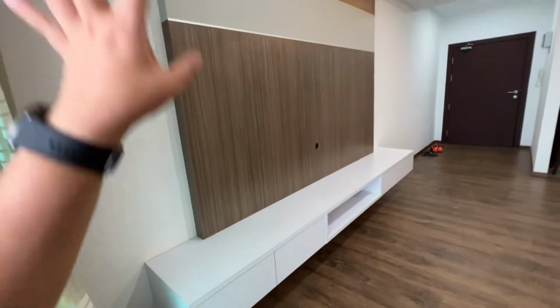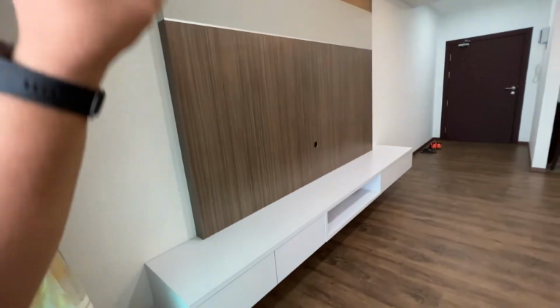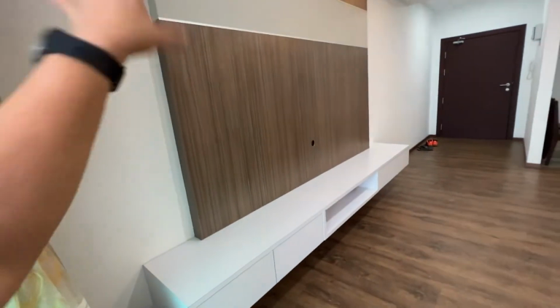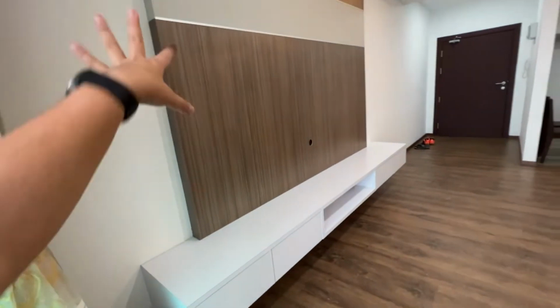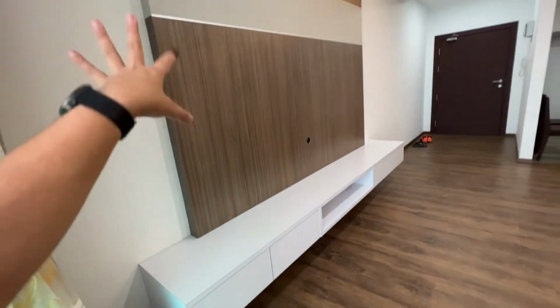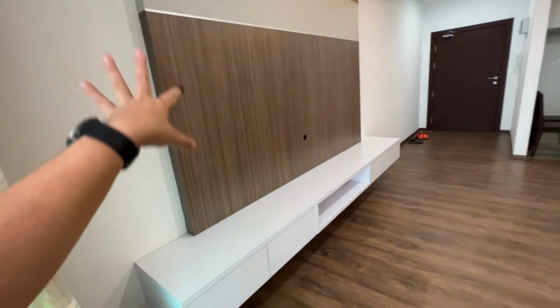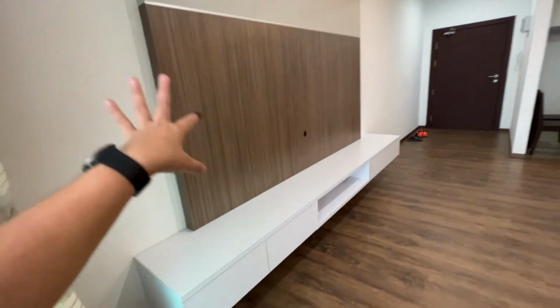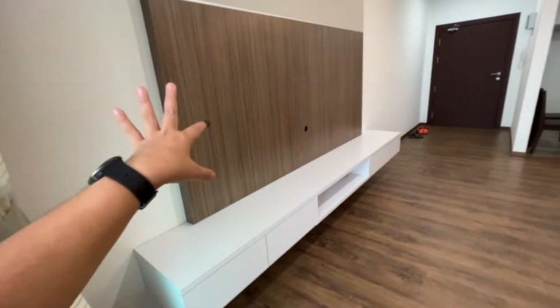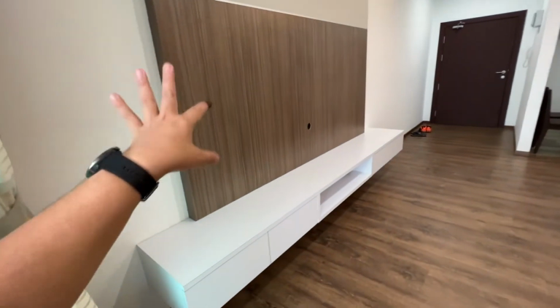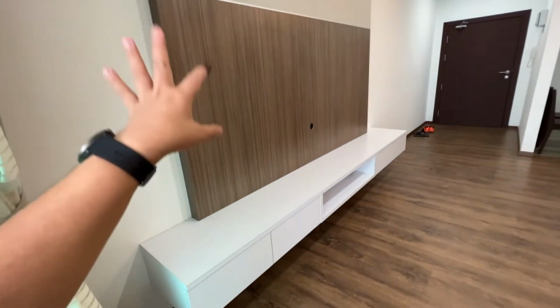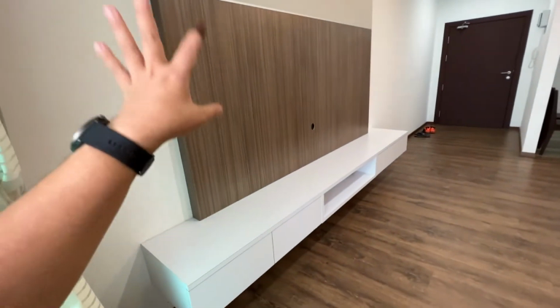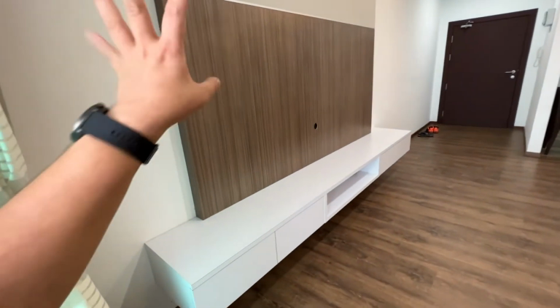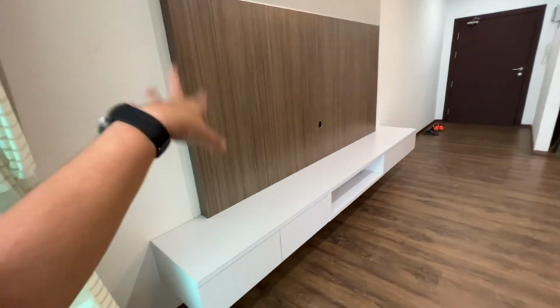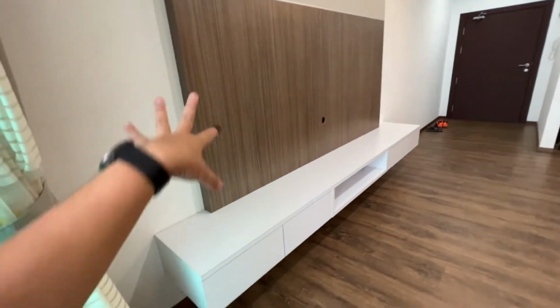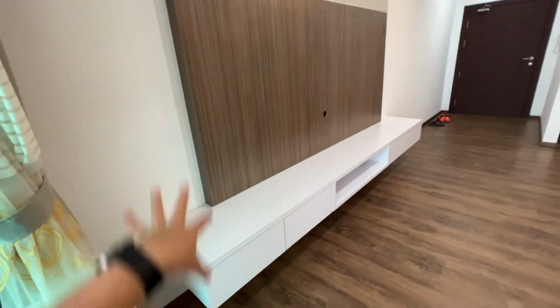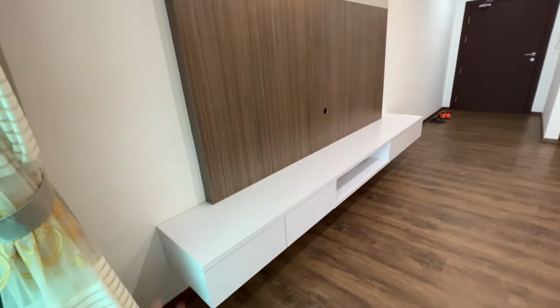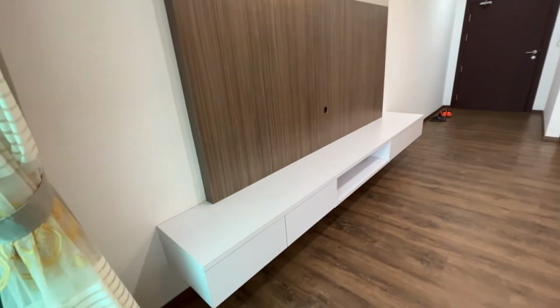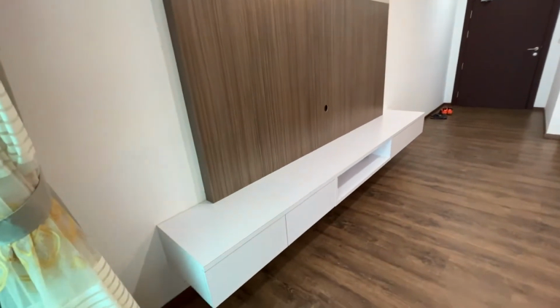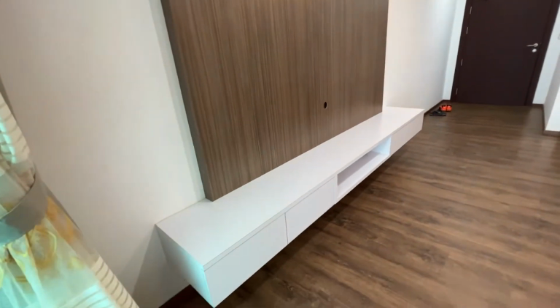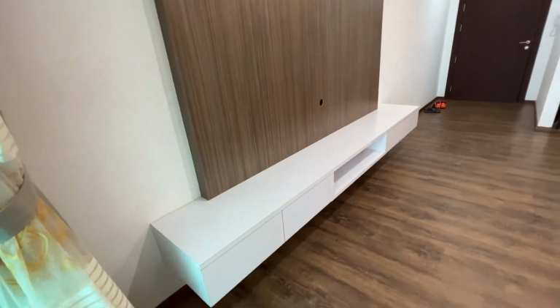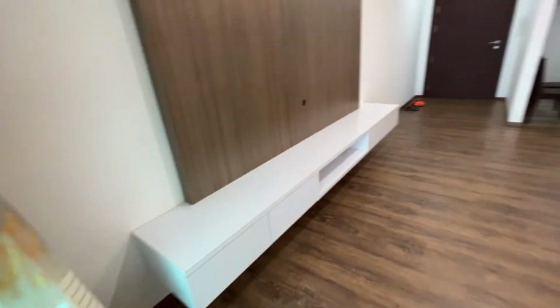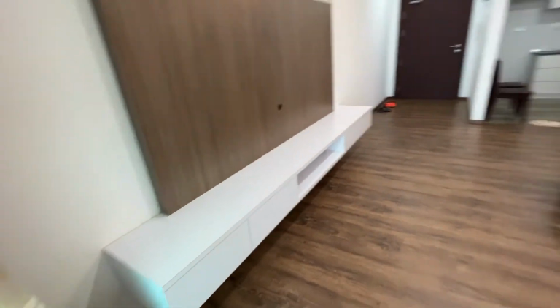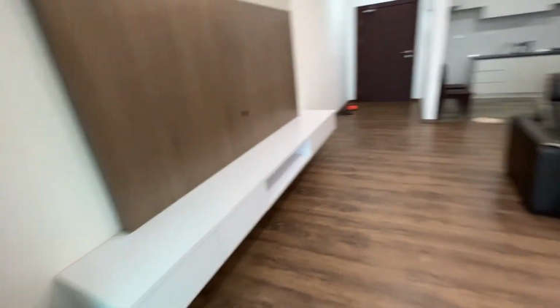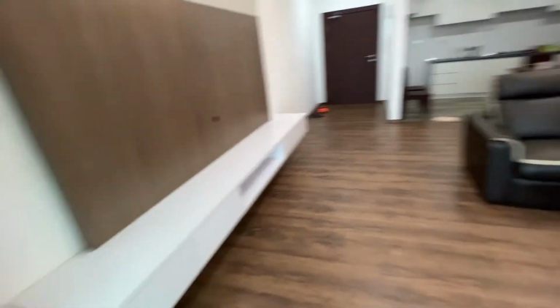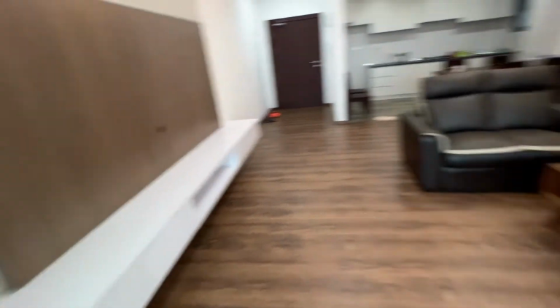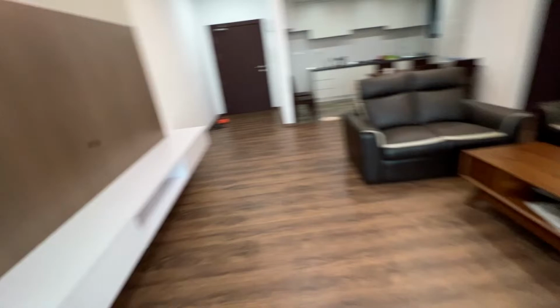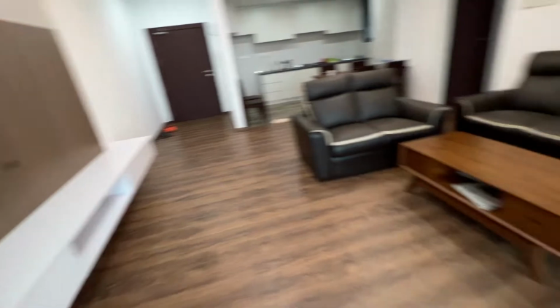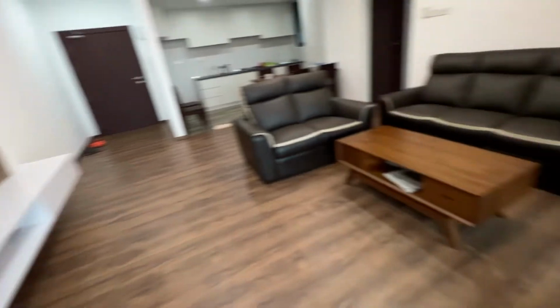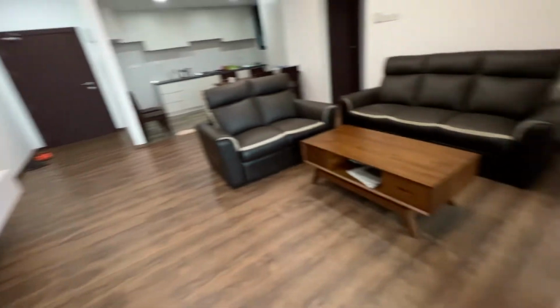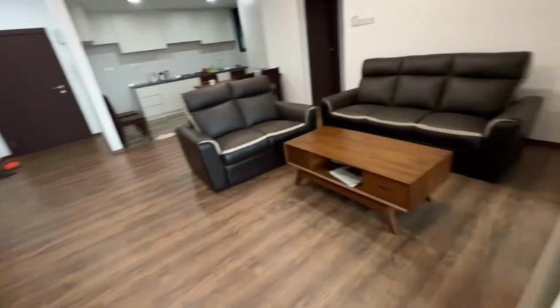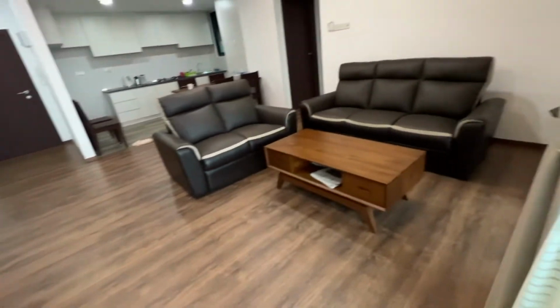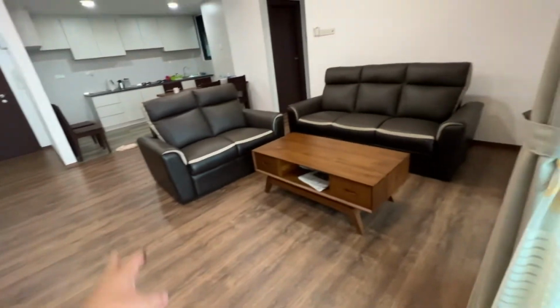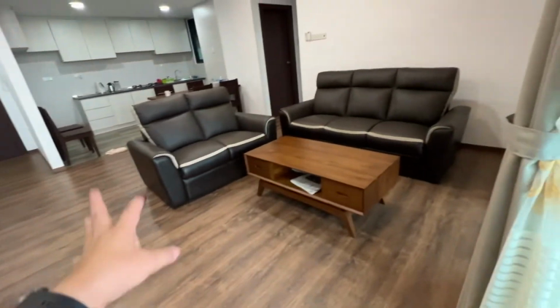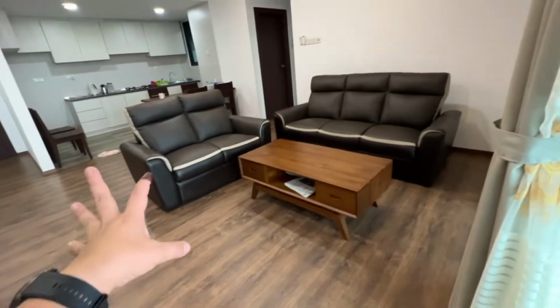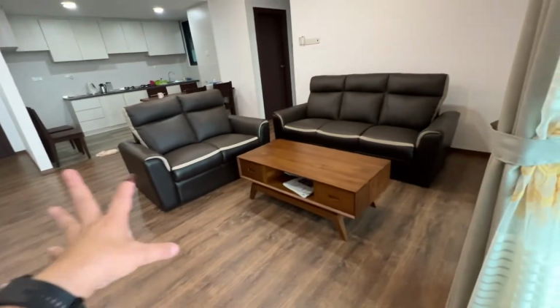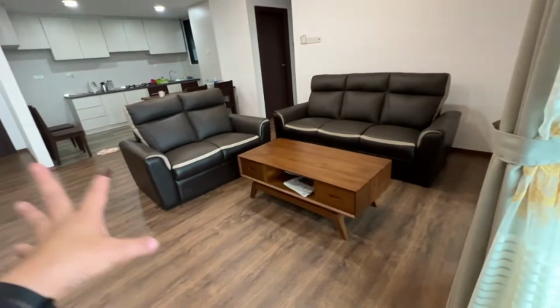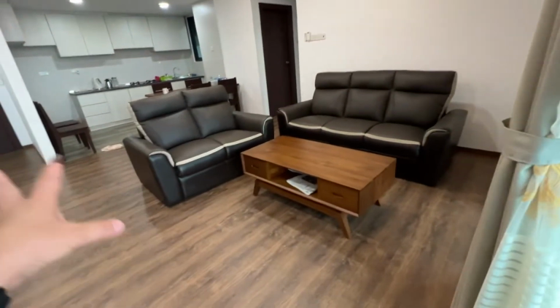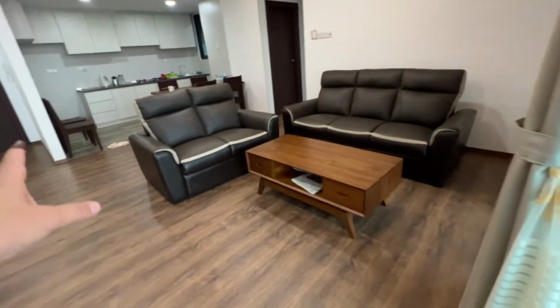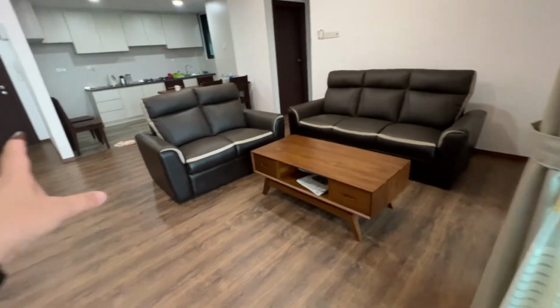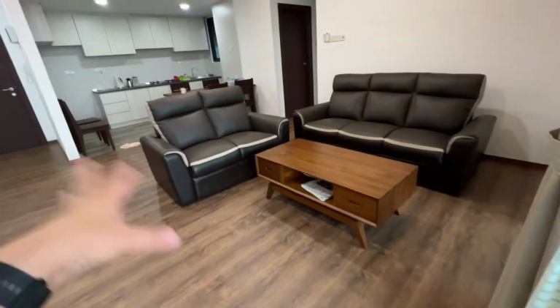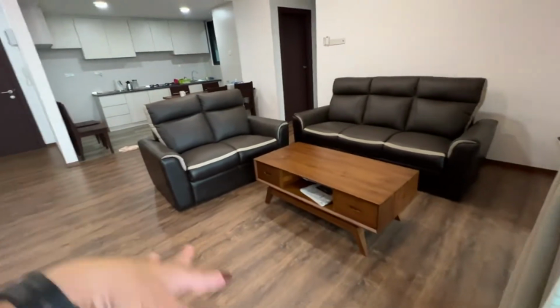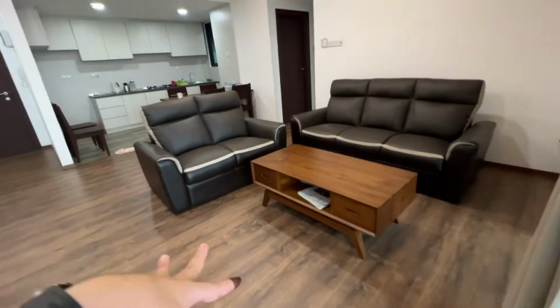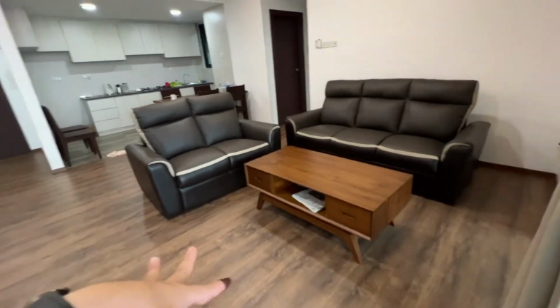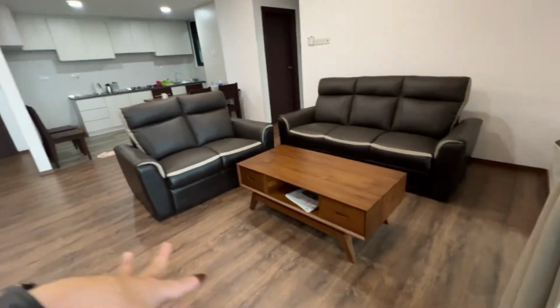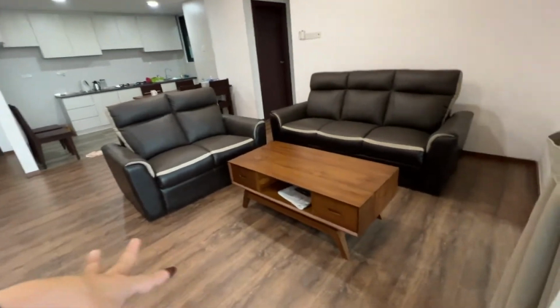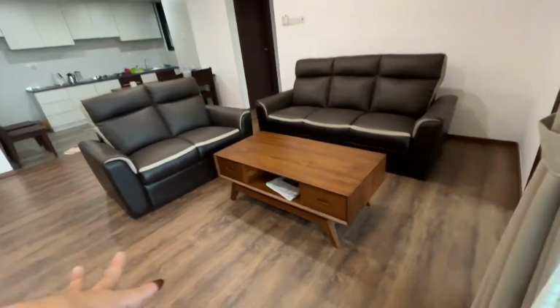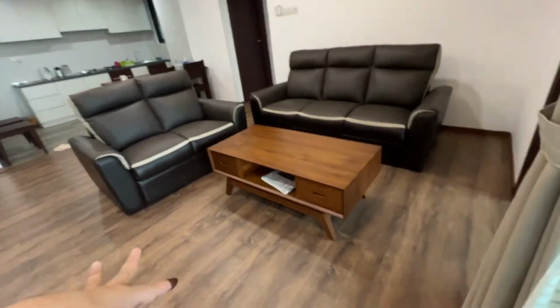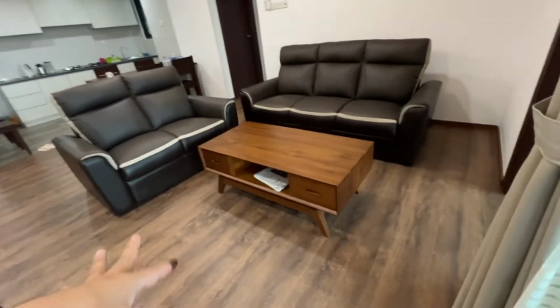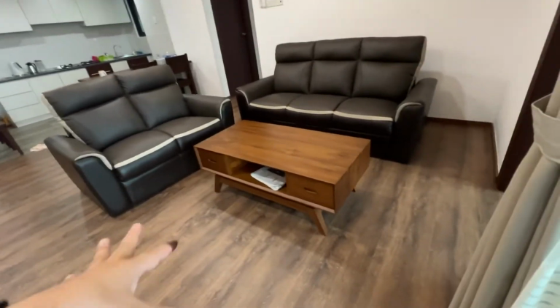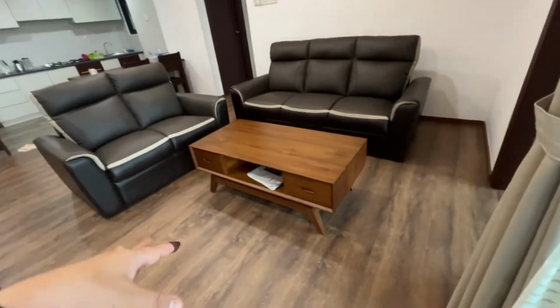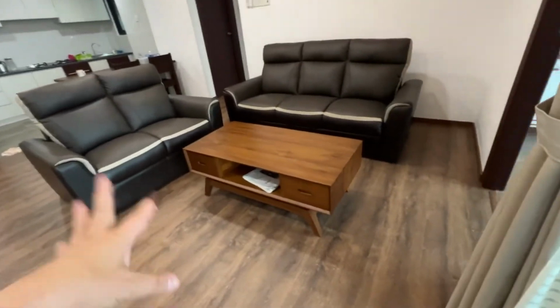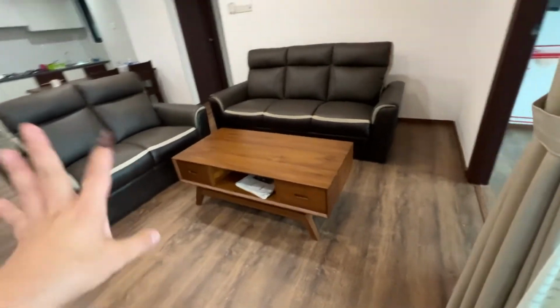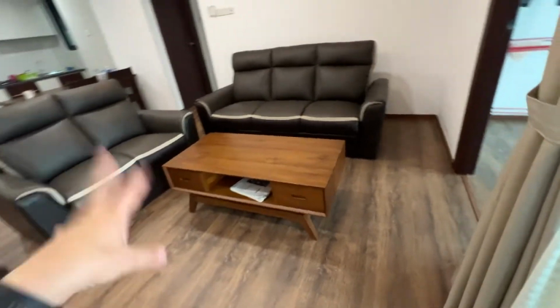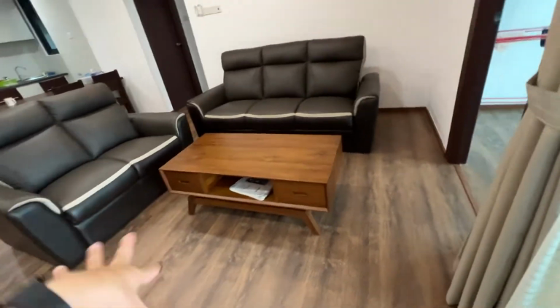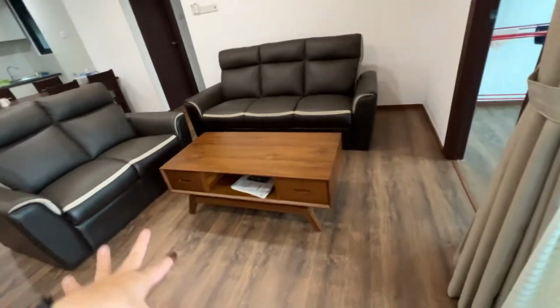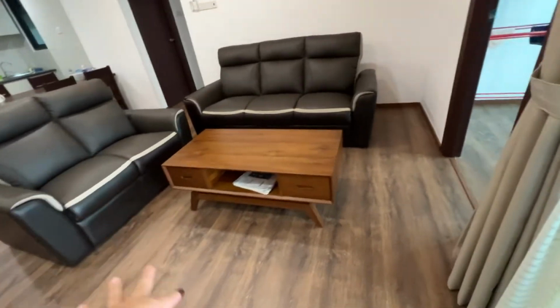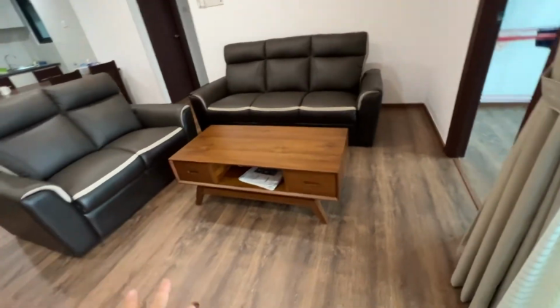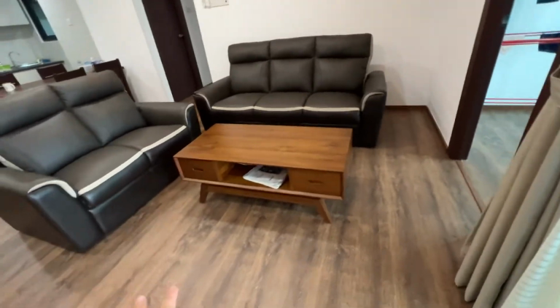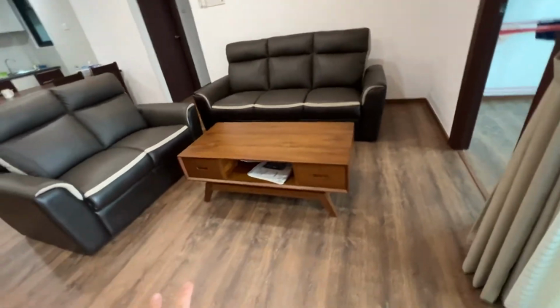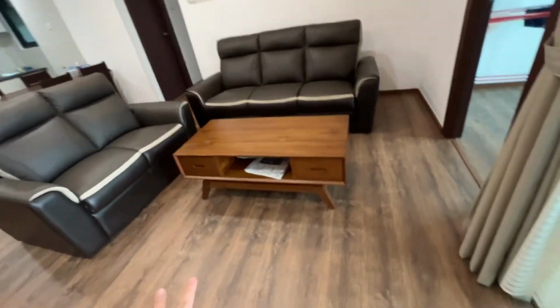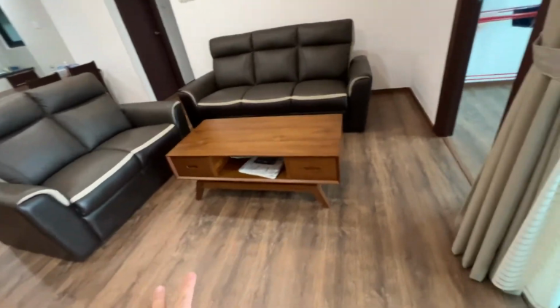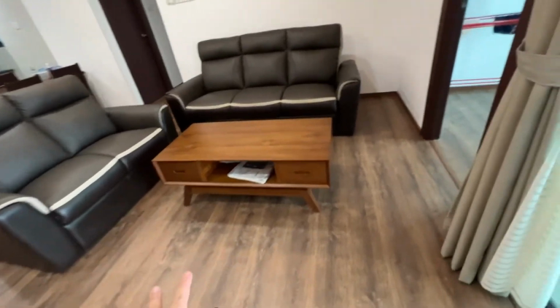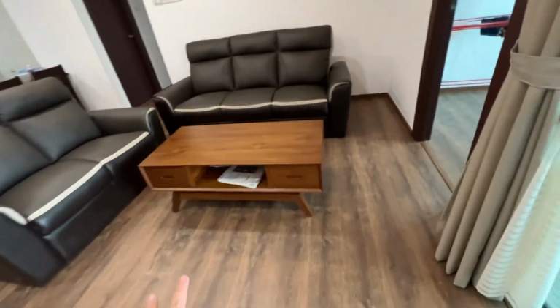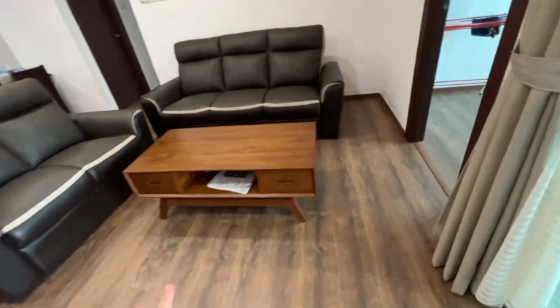The TV cabinet is ready. The landlord can provide a TV if required. The sofa is here, coffee table as well.